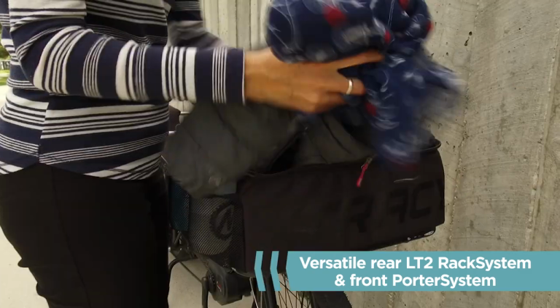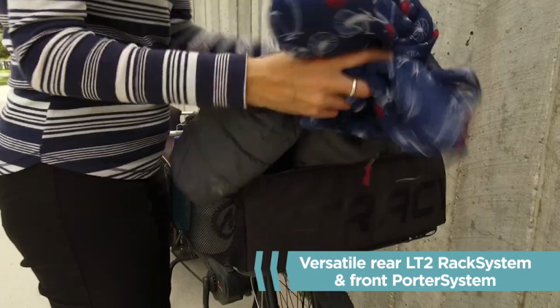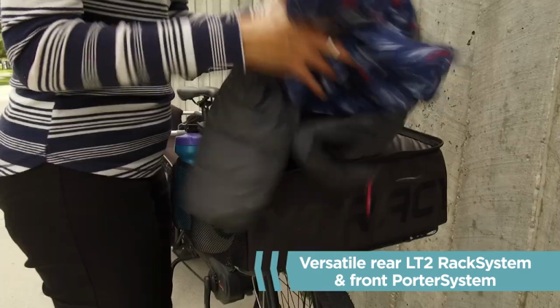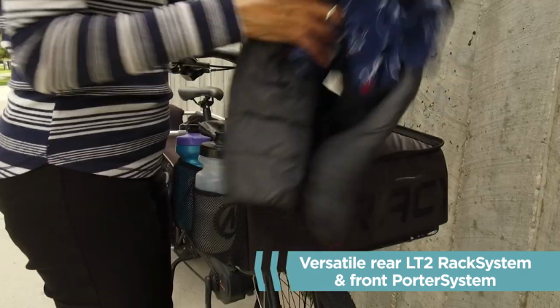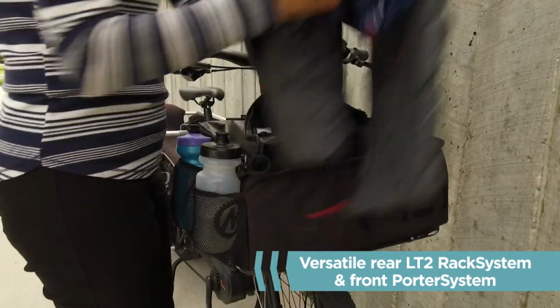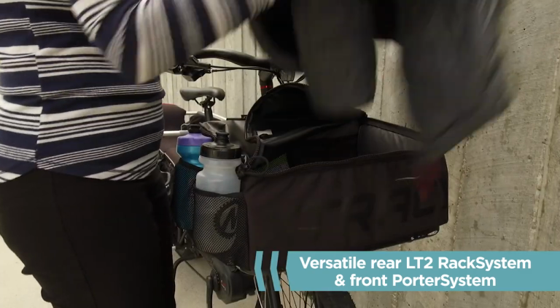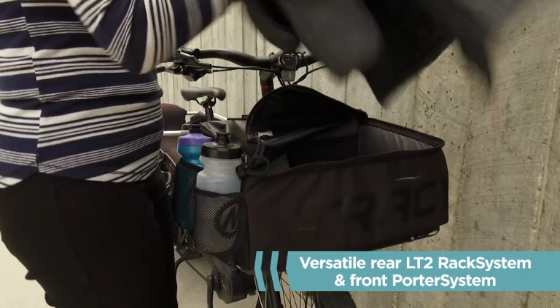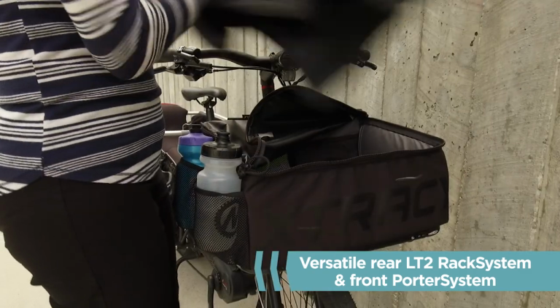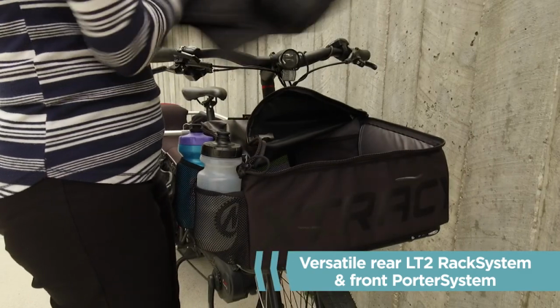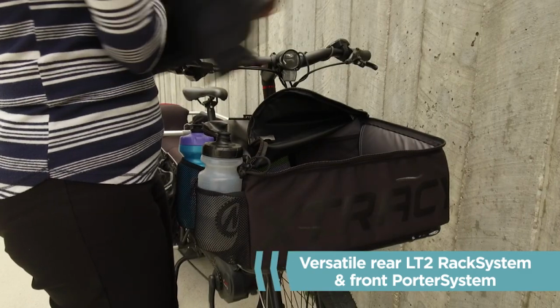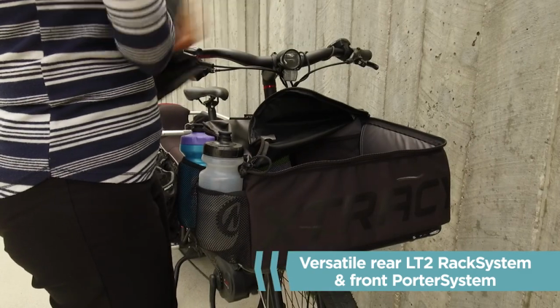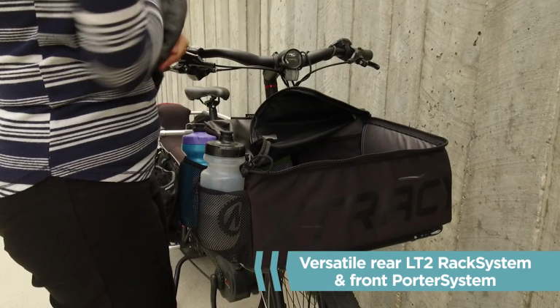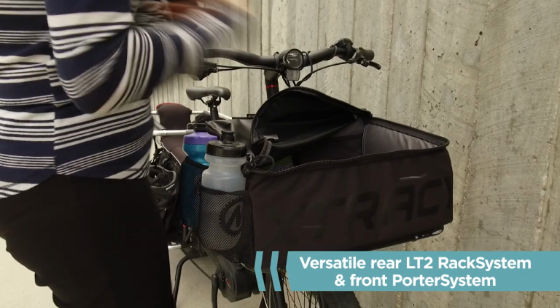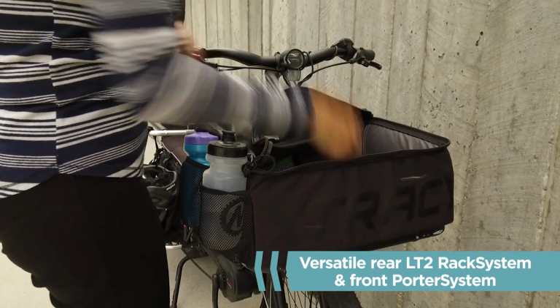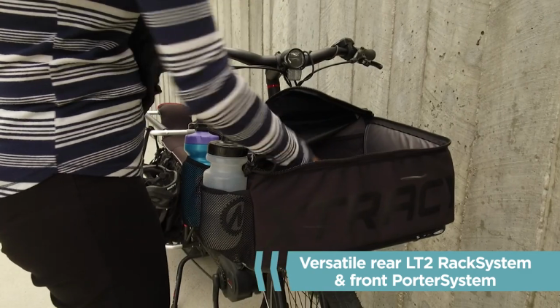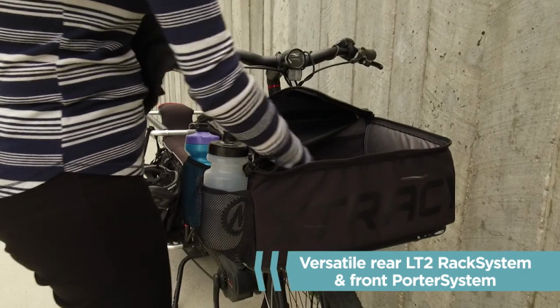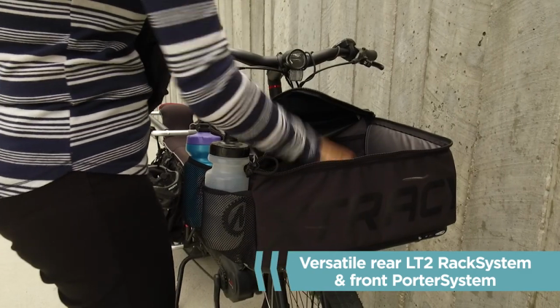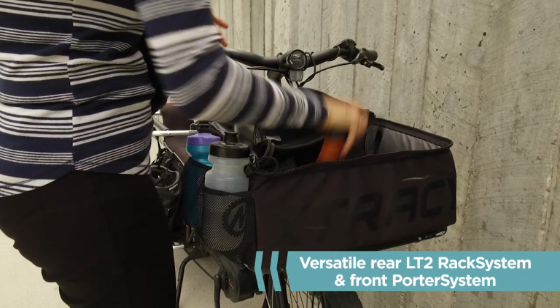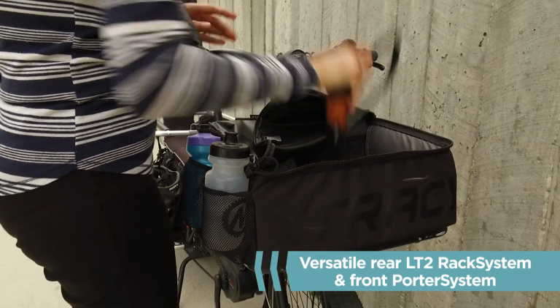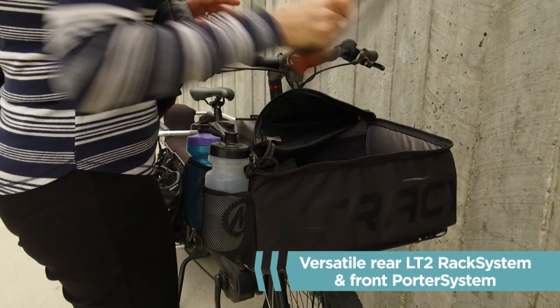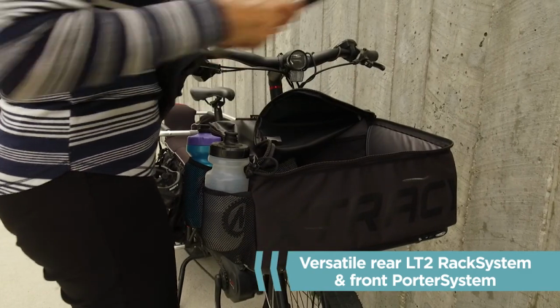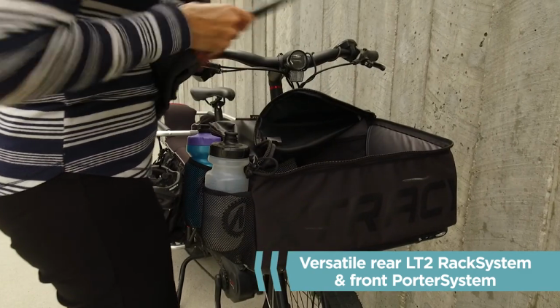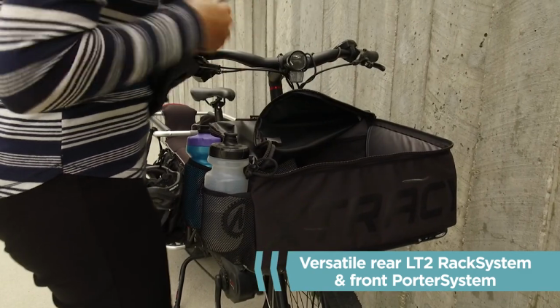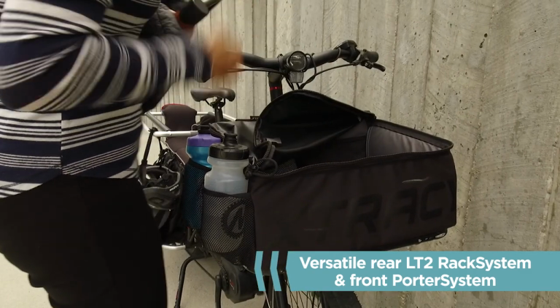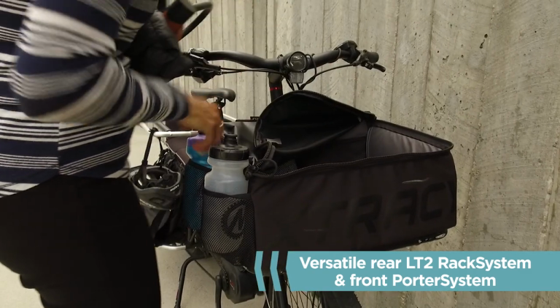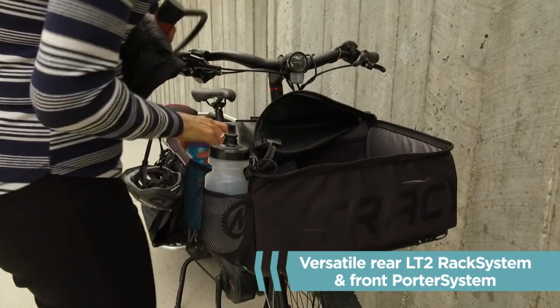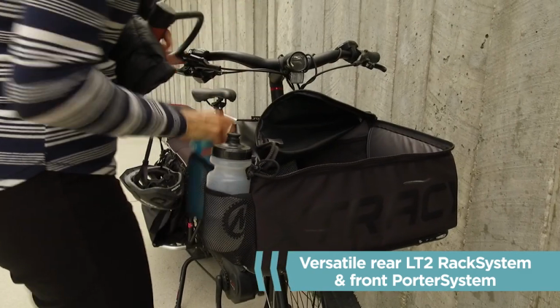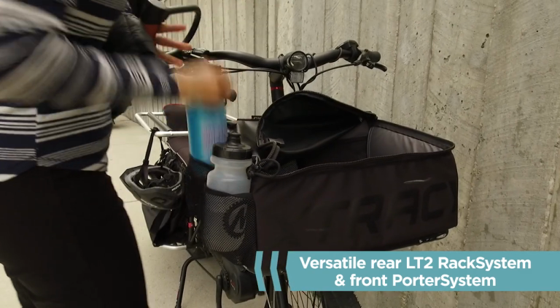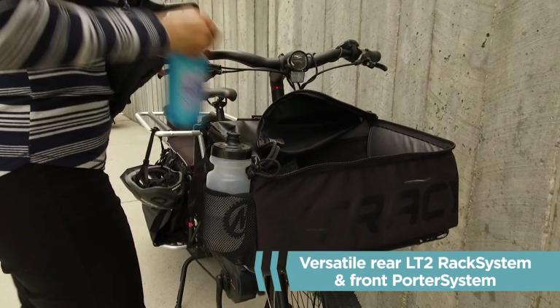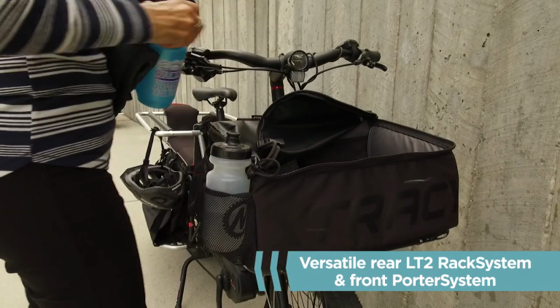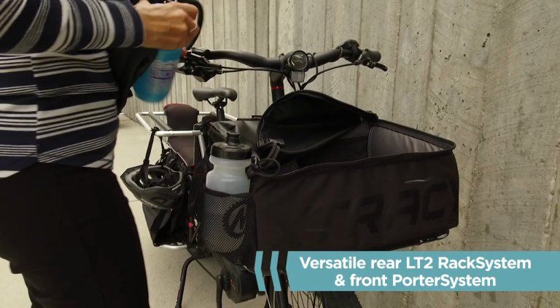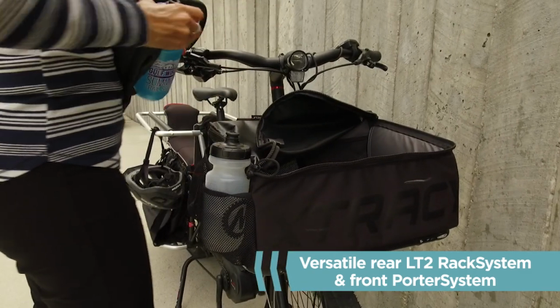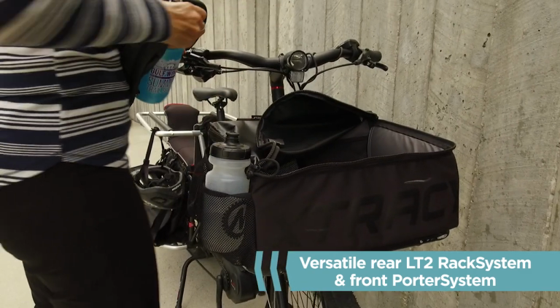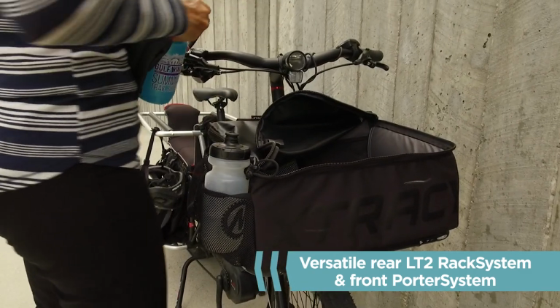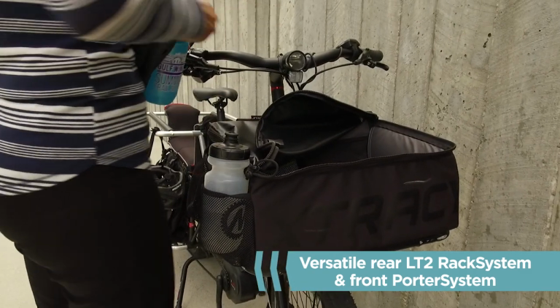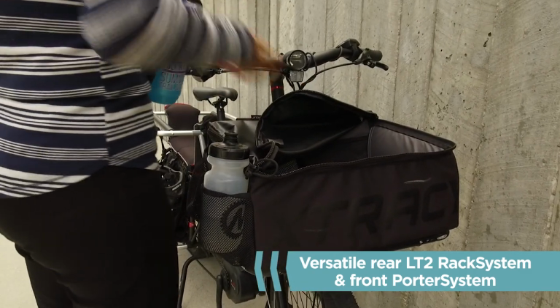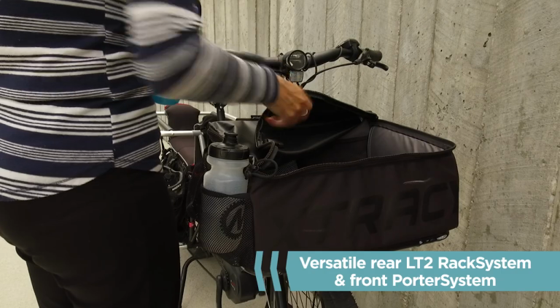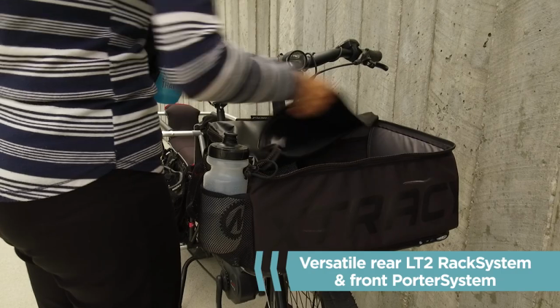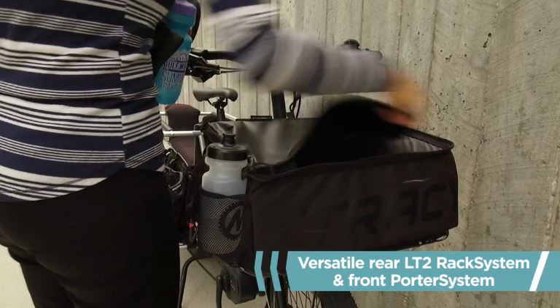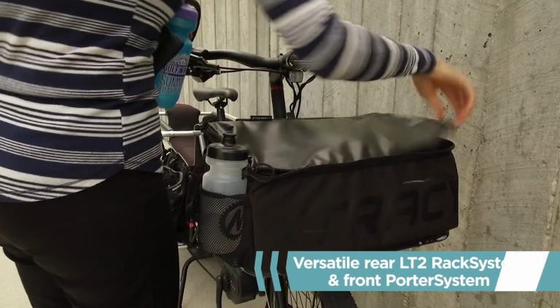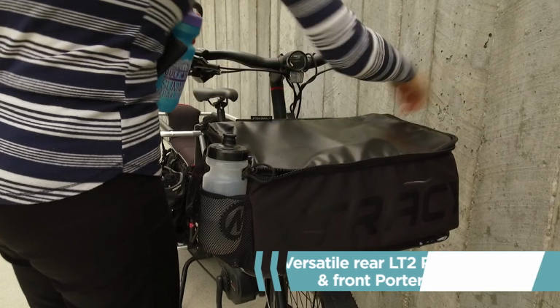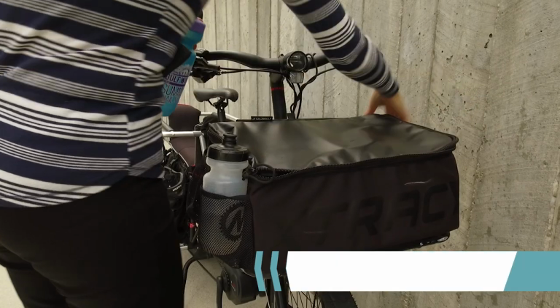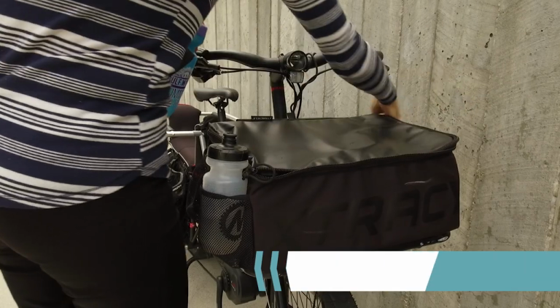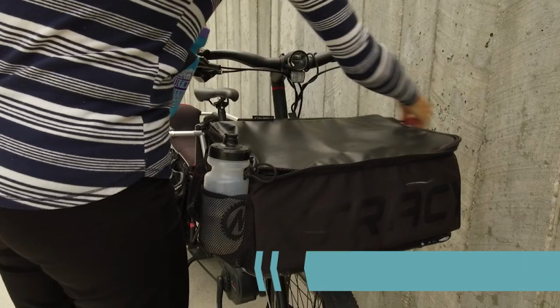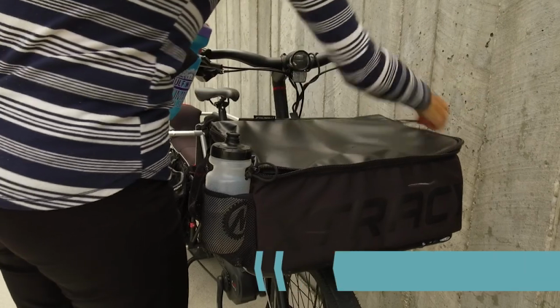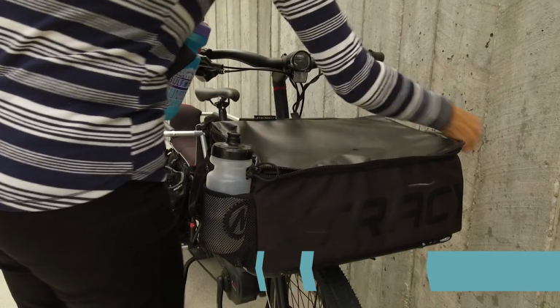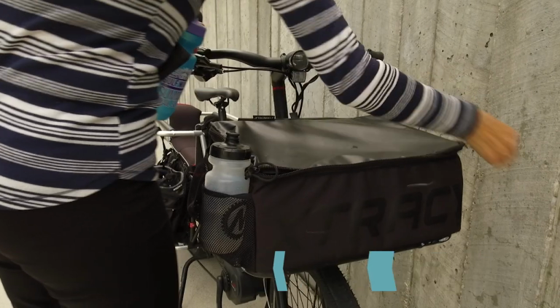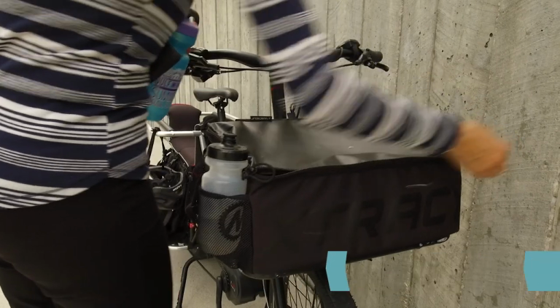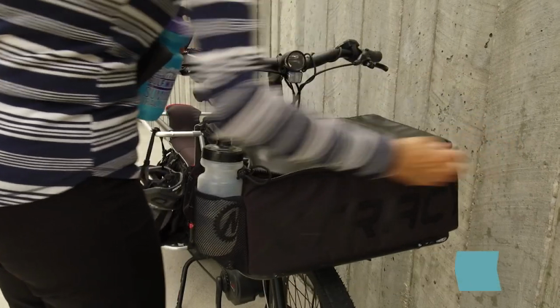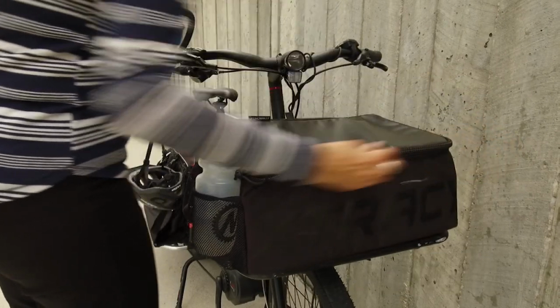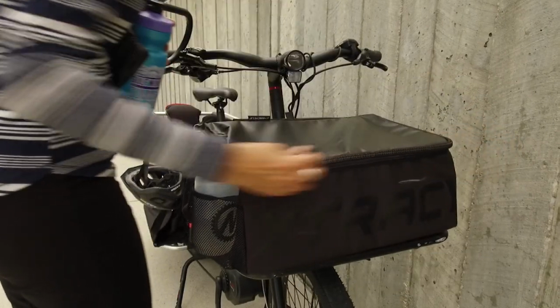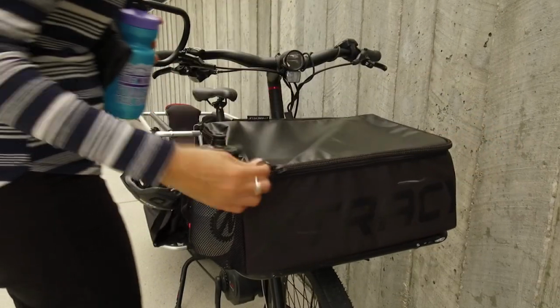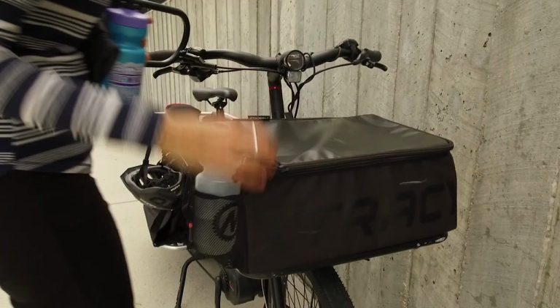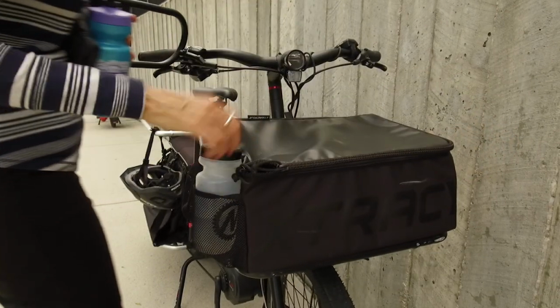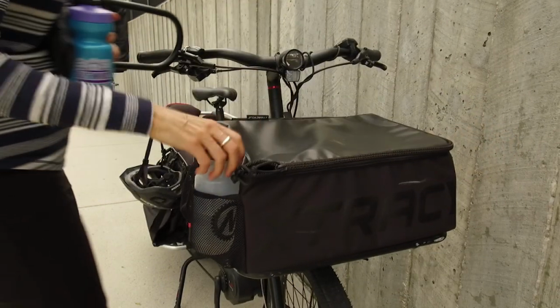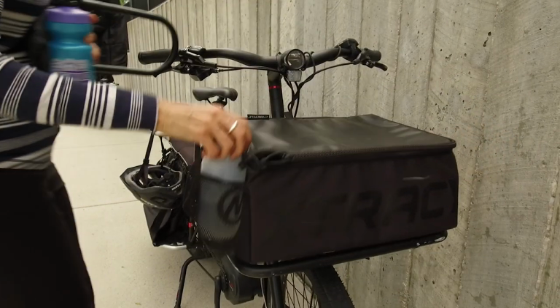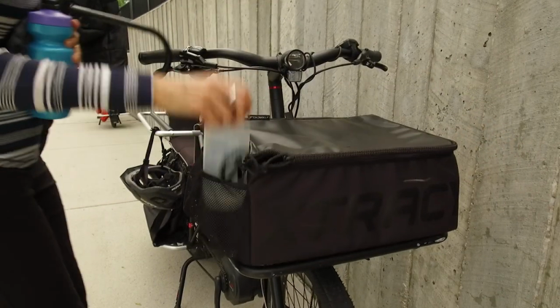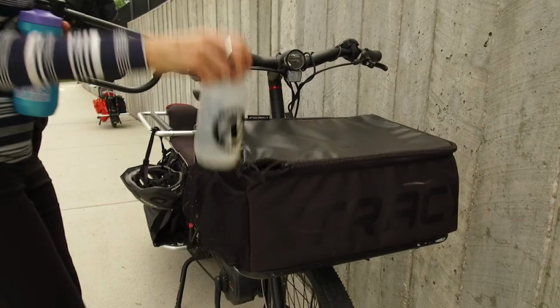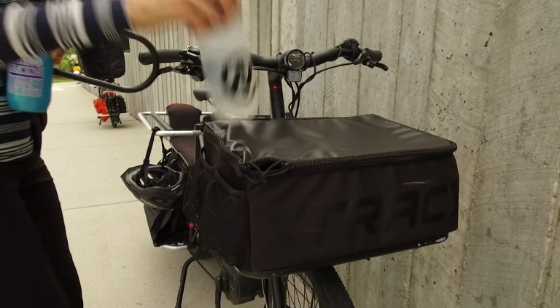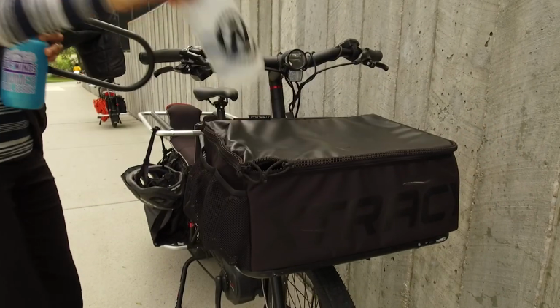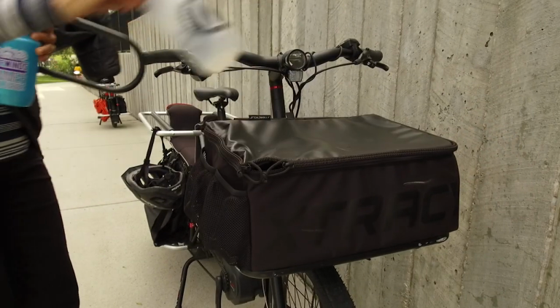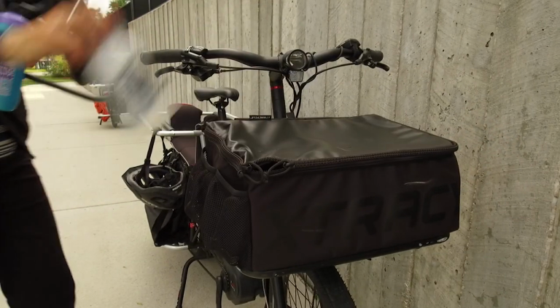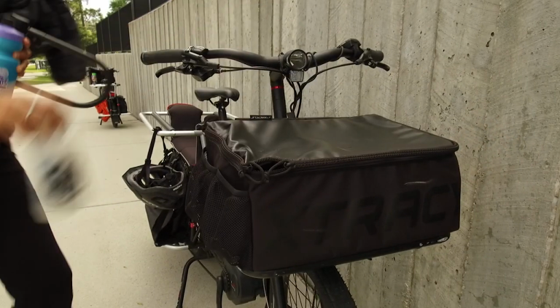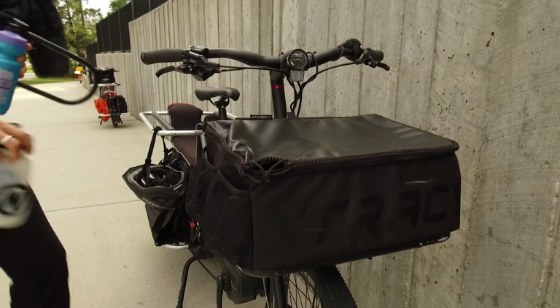Up your cargo carrying capacity with the front port-a-rack system, which gives you ample space for lunchboxes, laptops, and more.